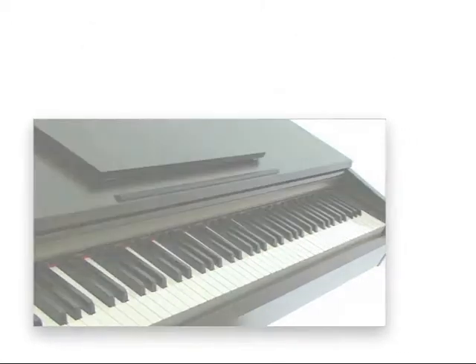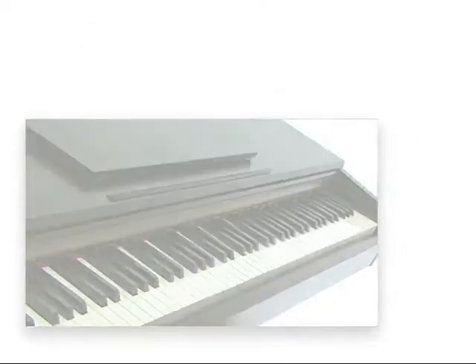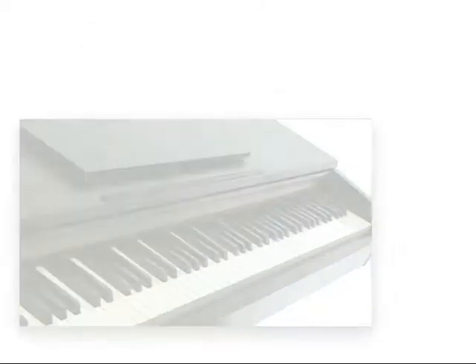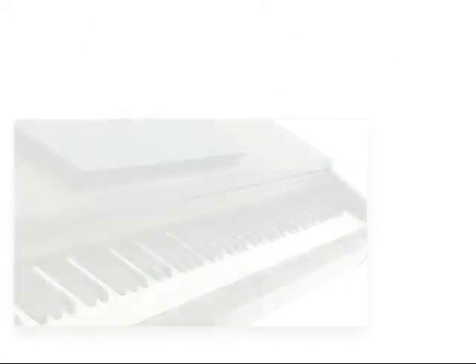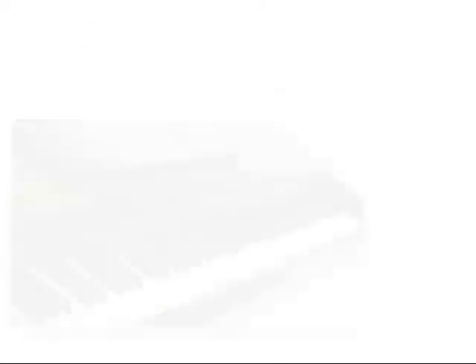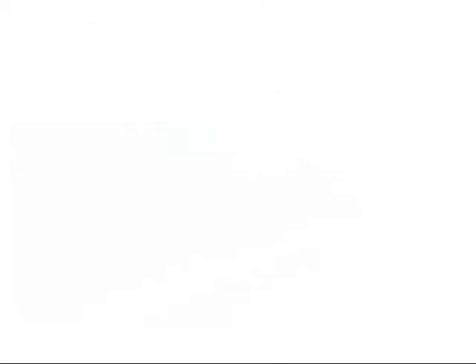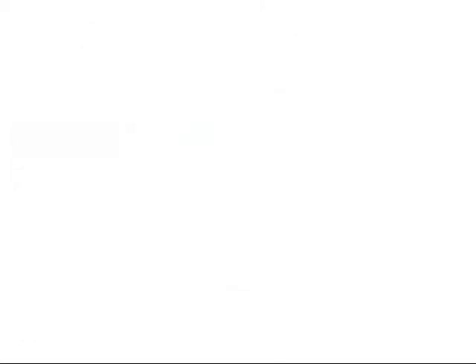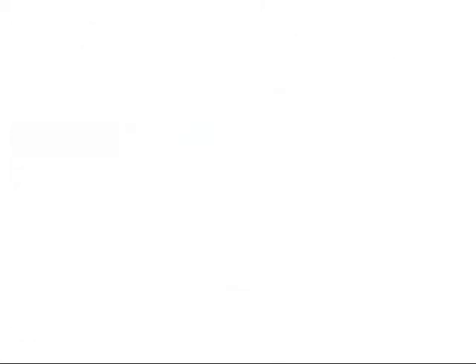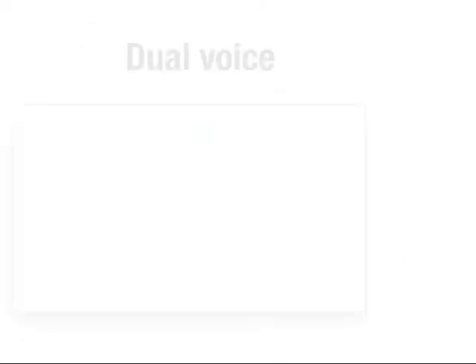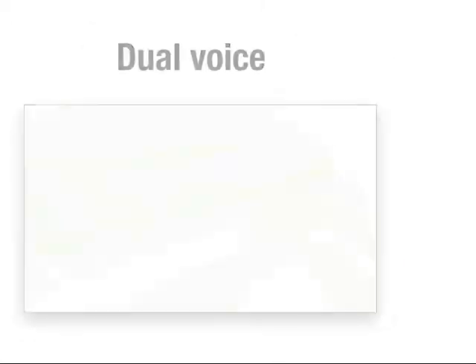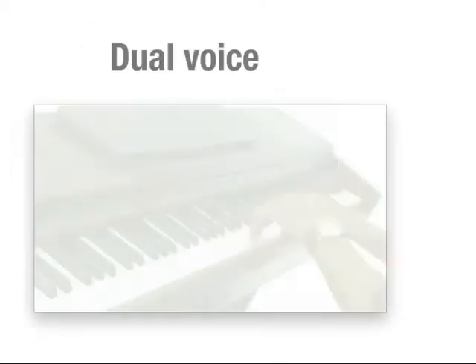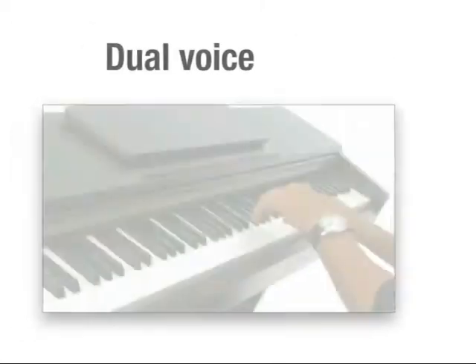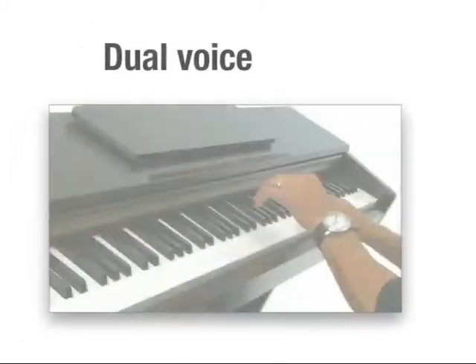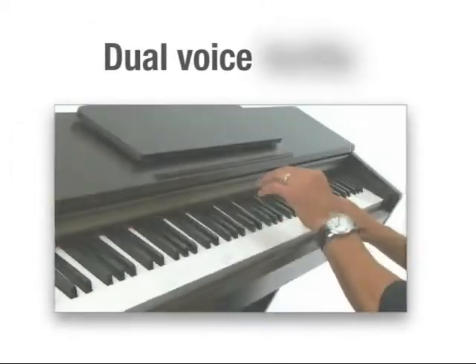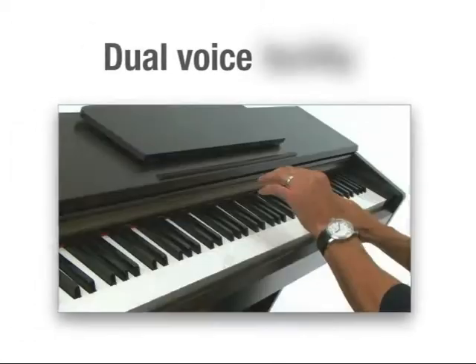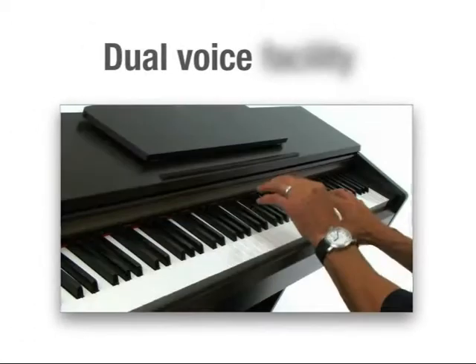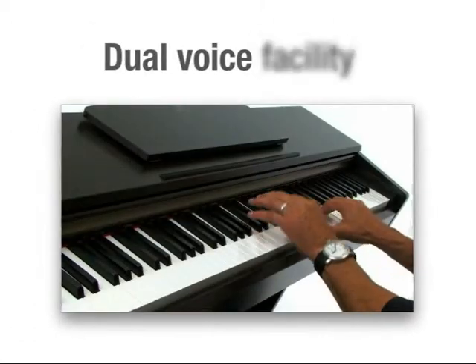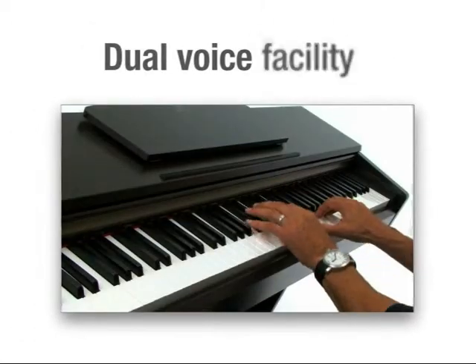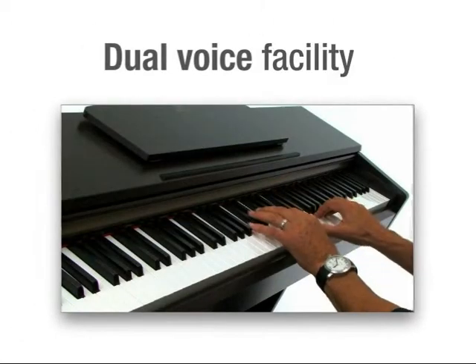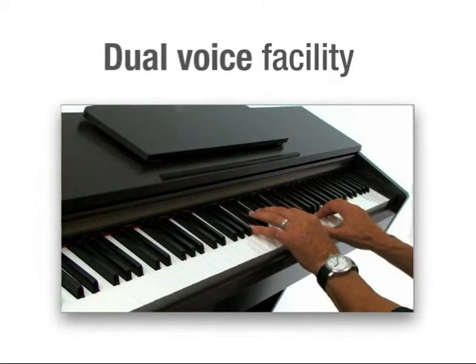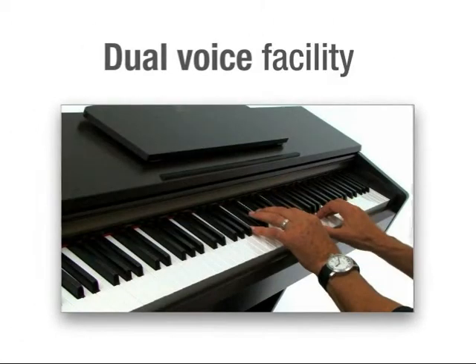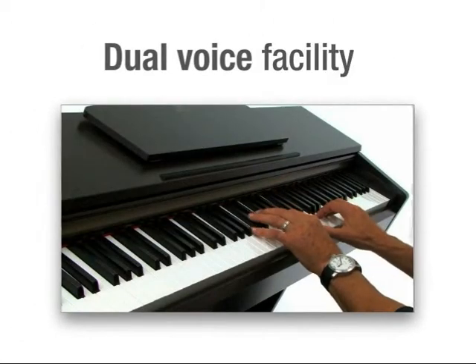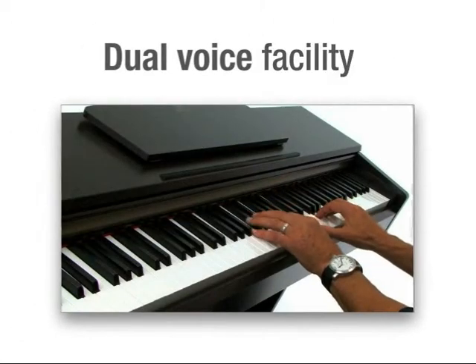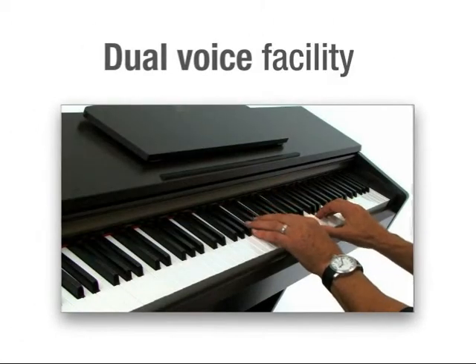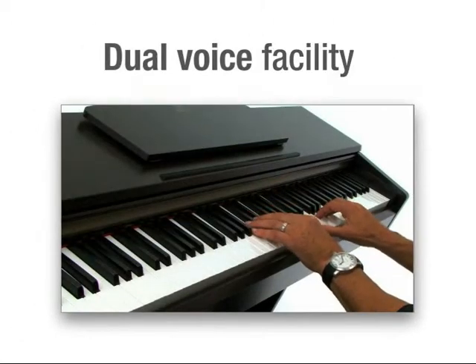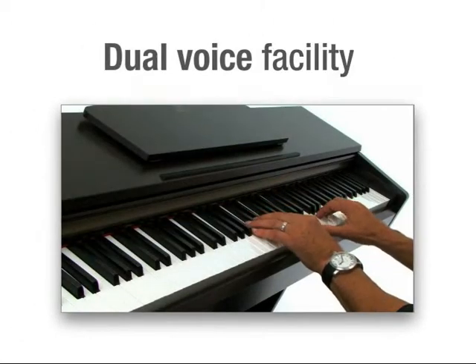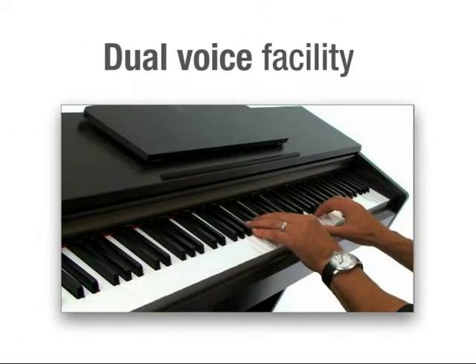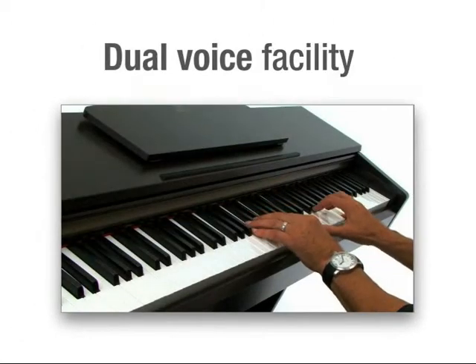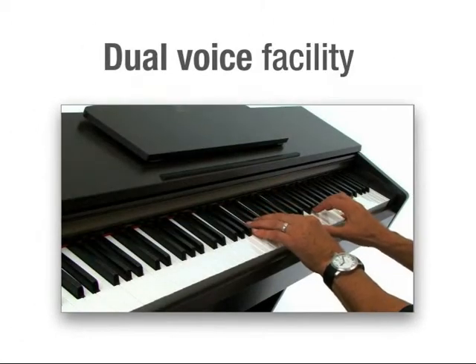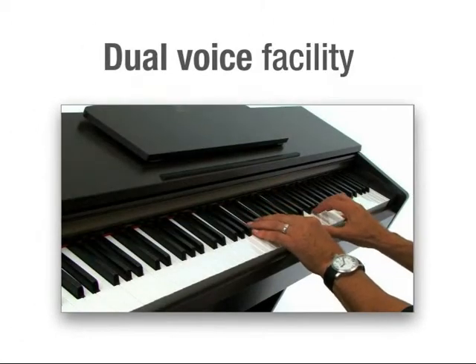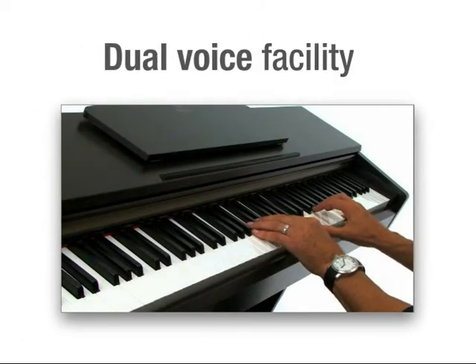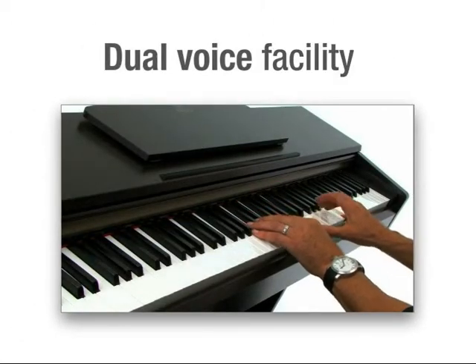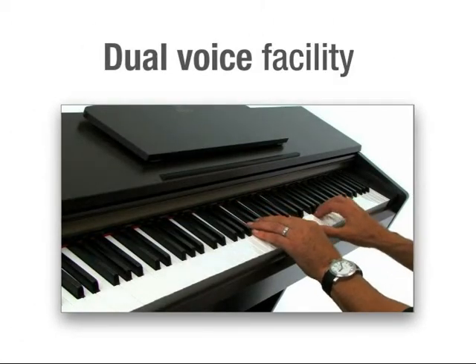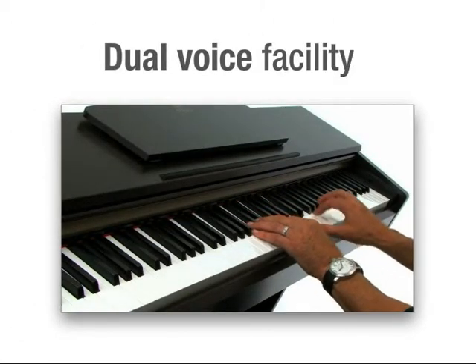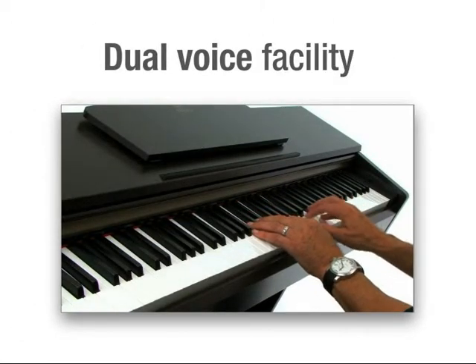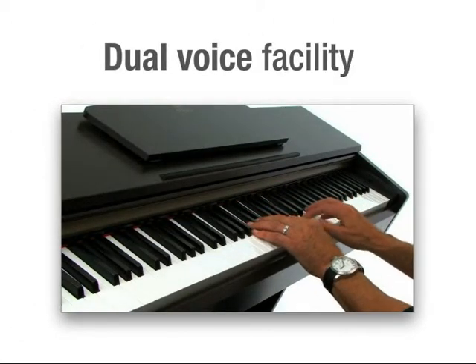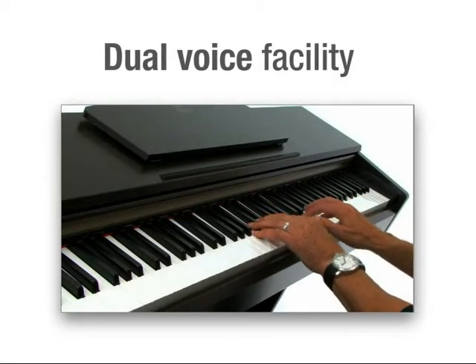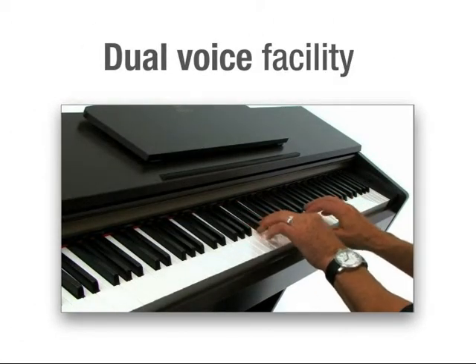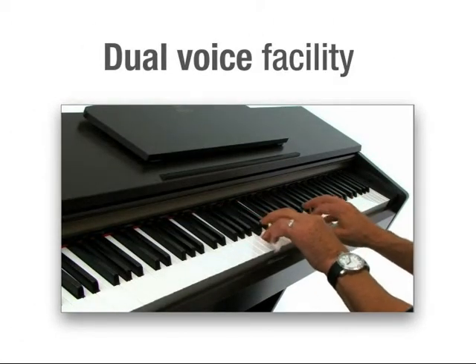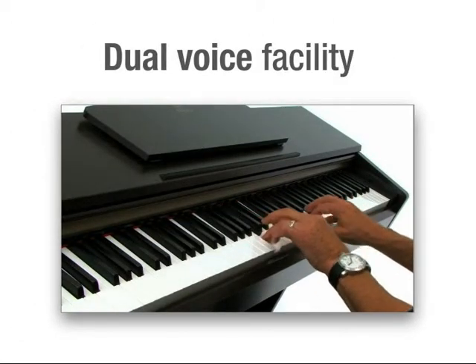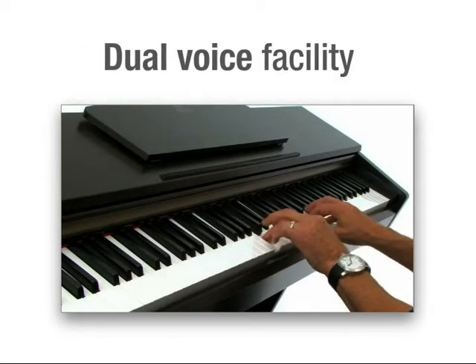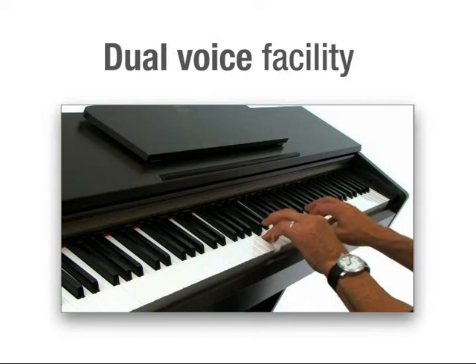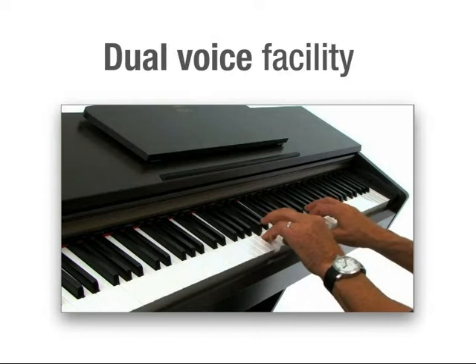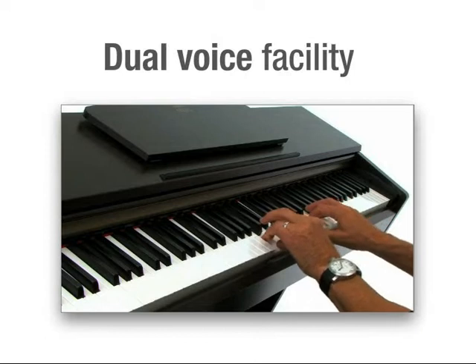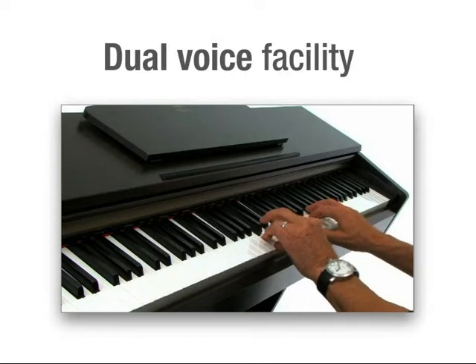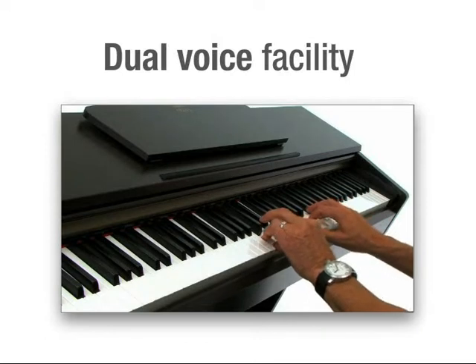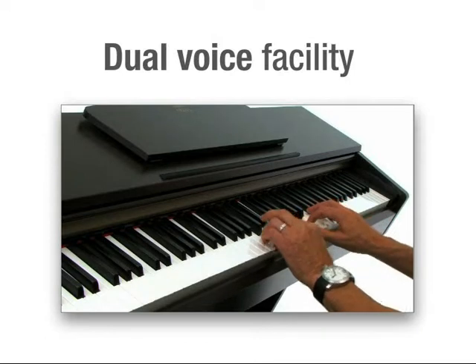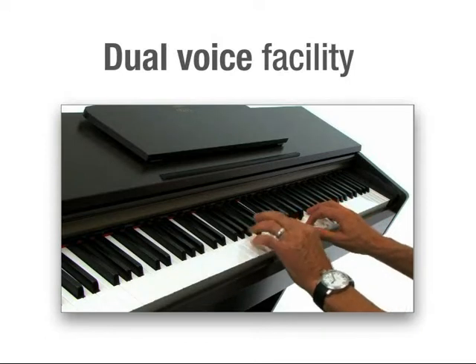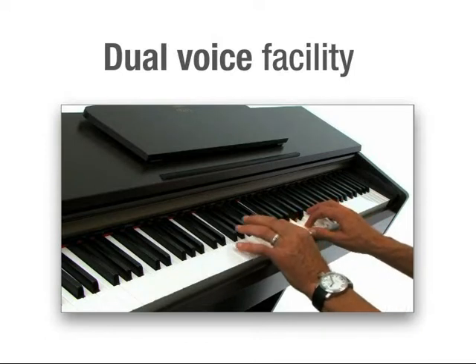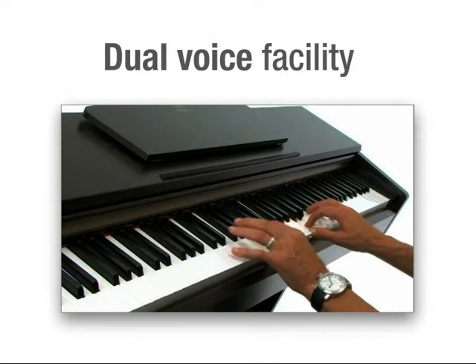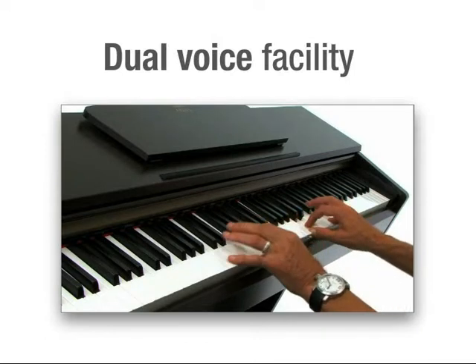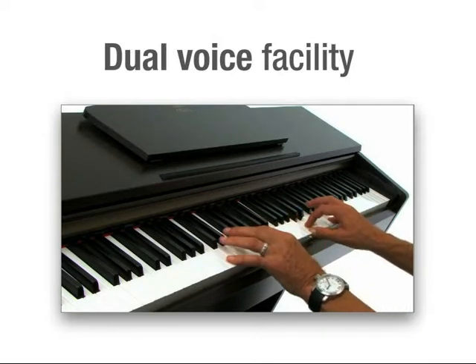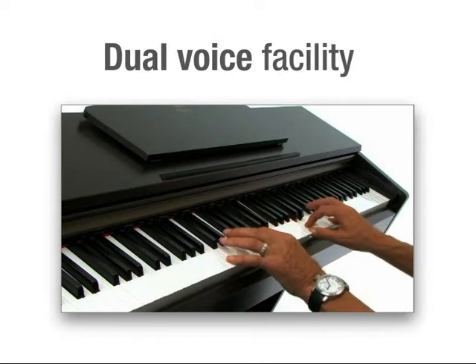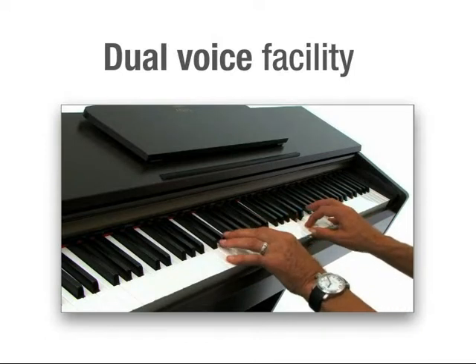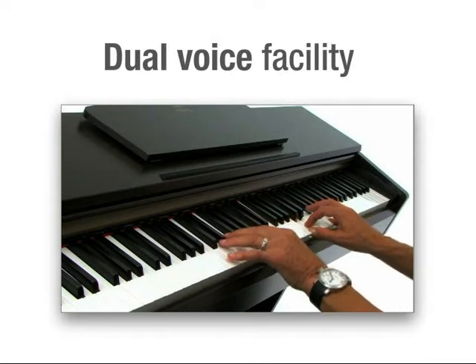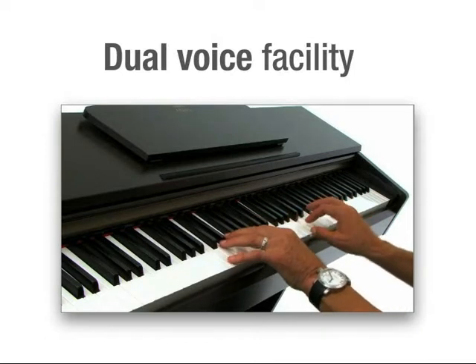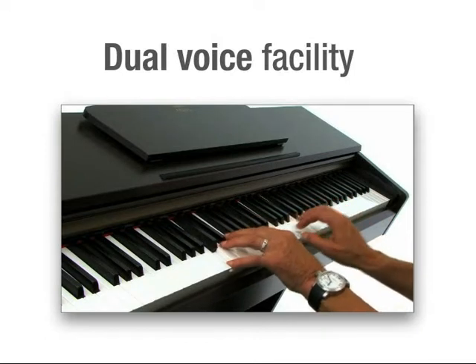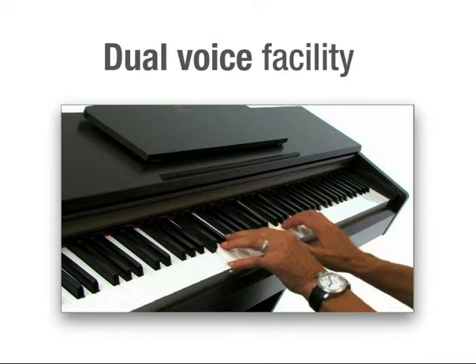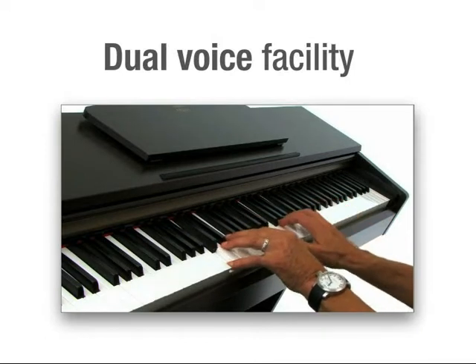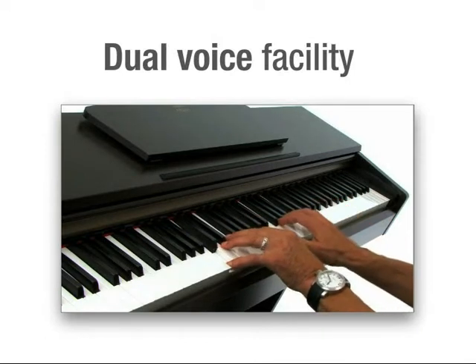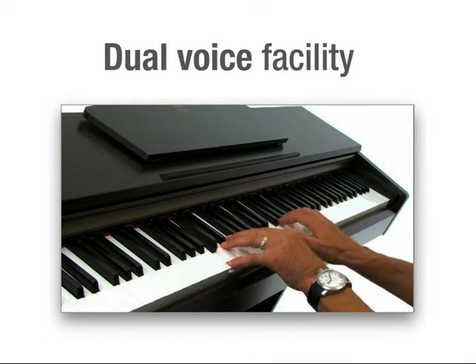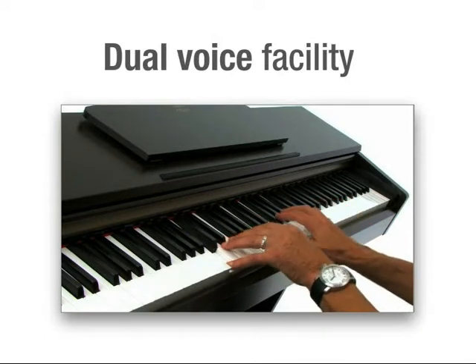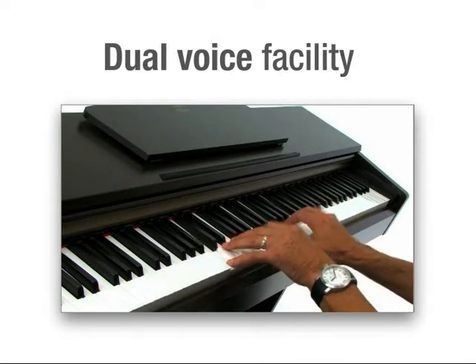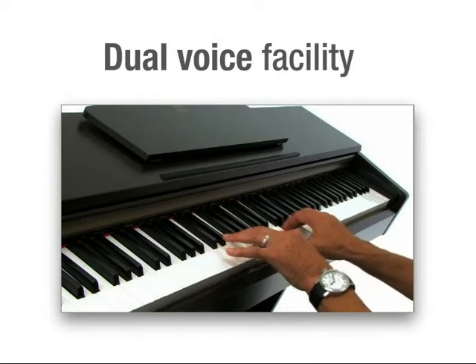The dual voice facility allows you to blend any two of the voices and play, for example, piano and strings at the same time.